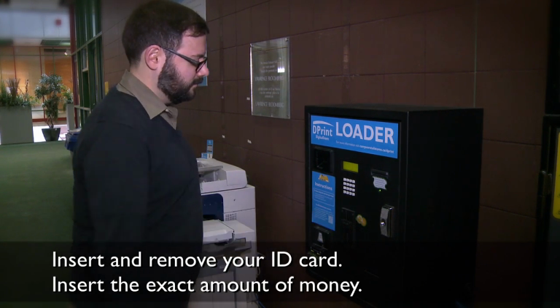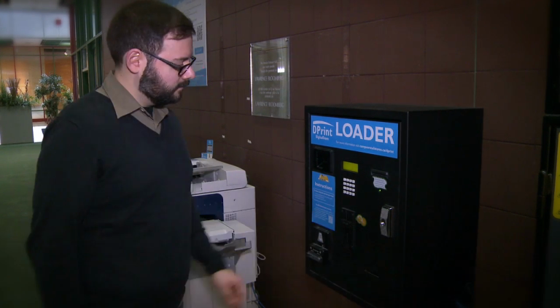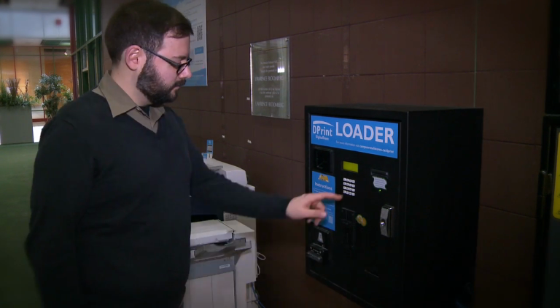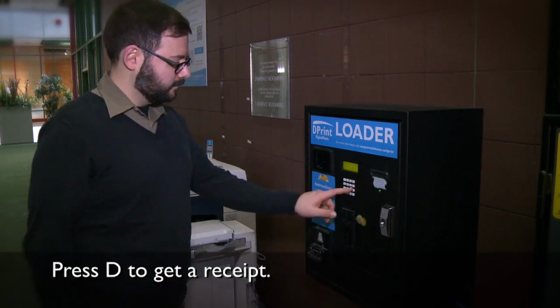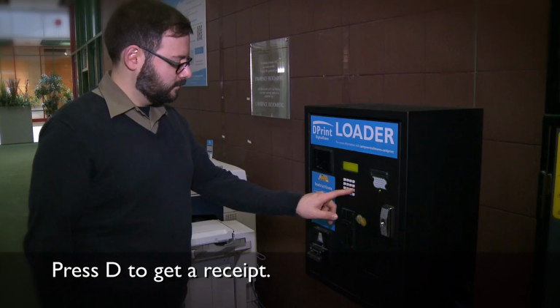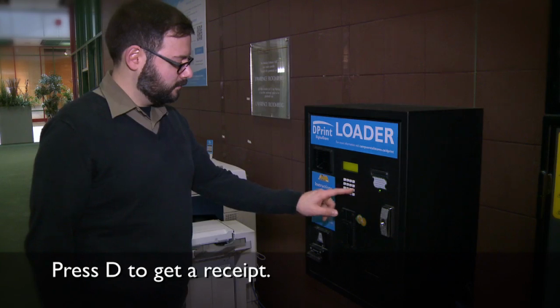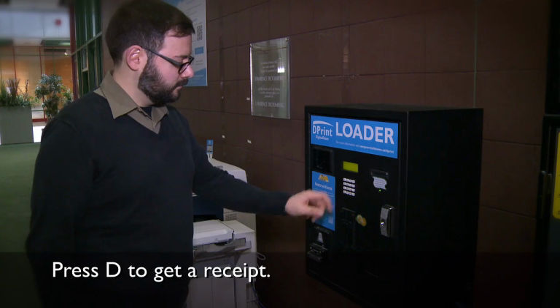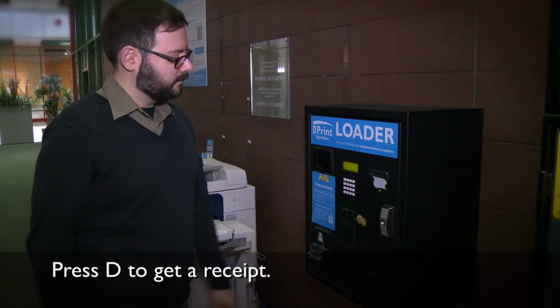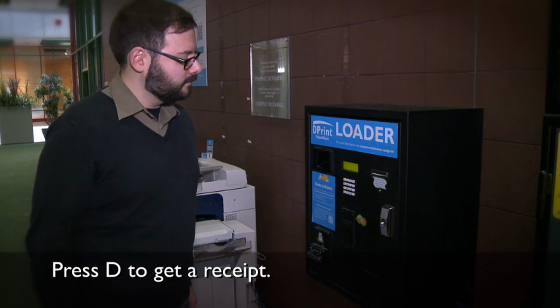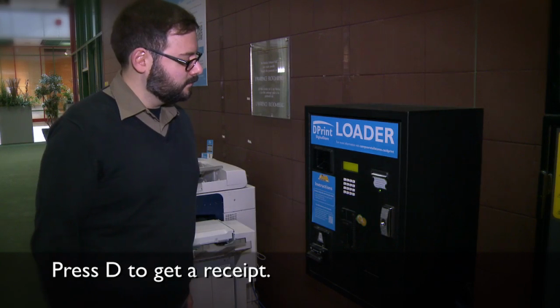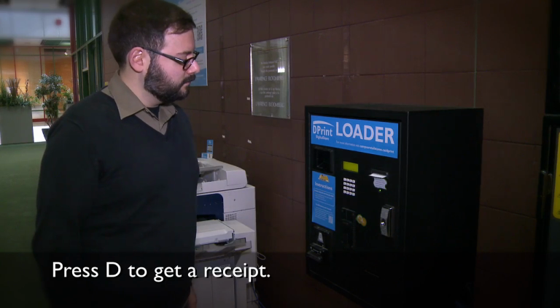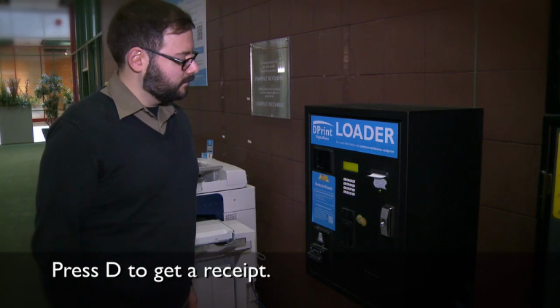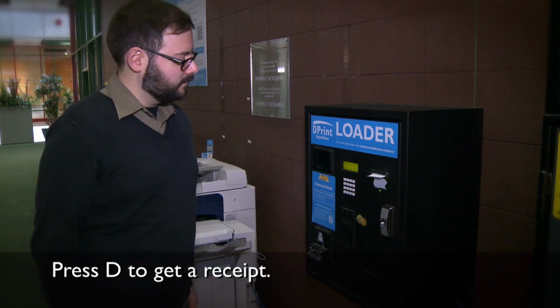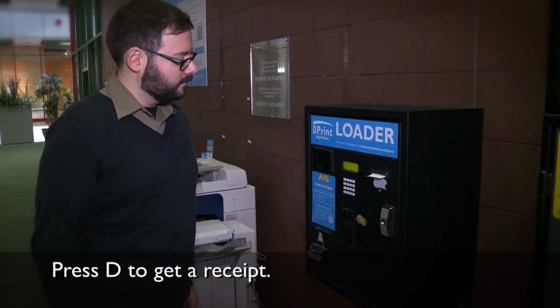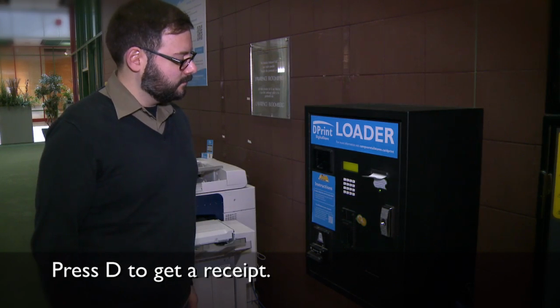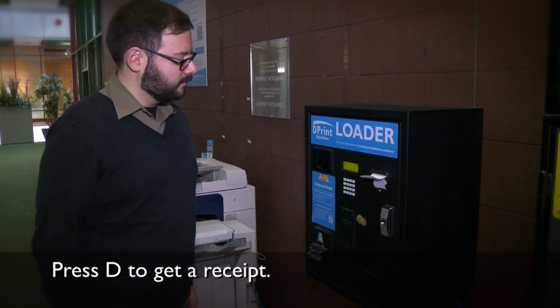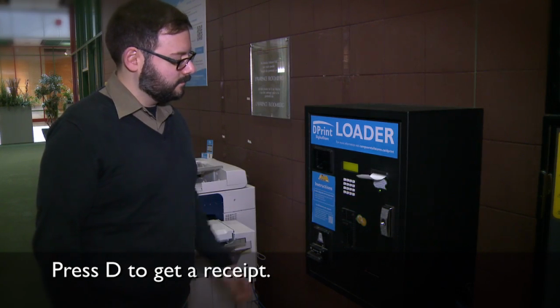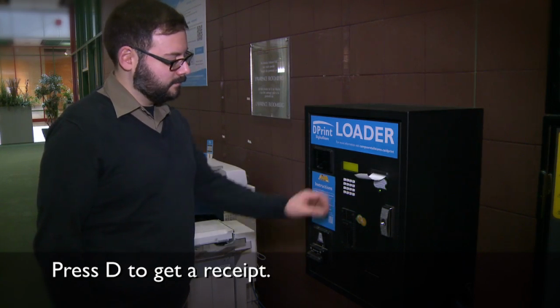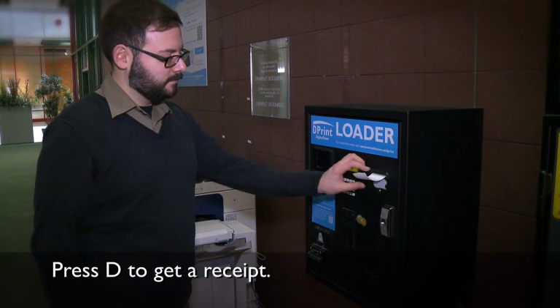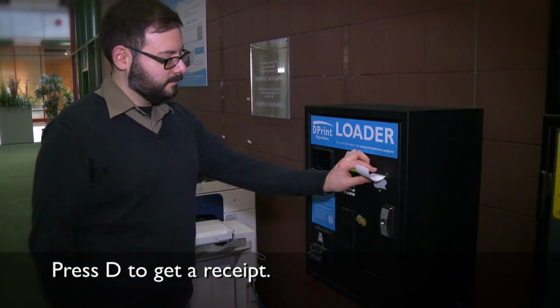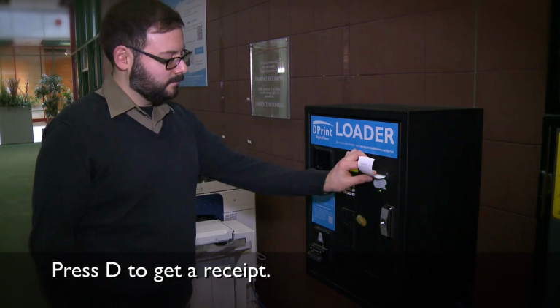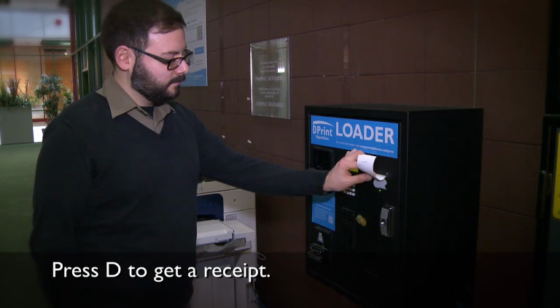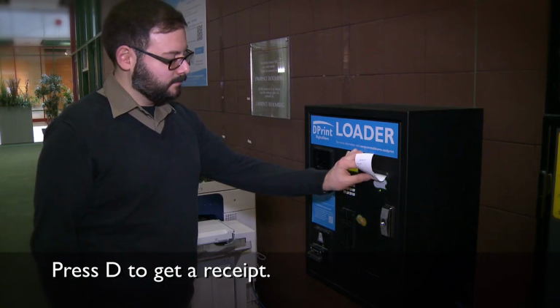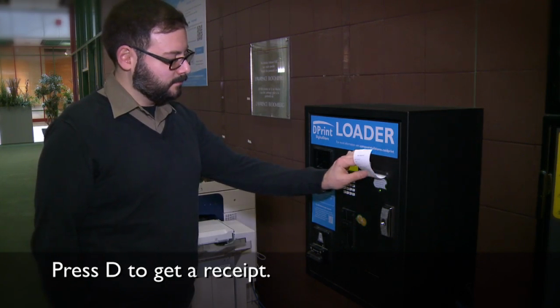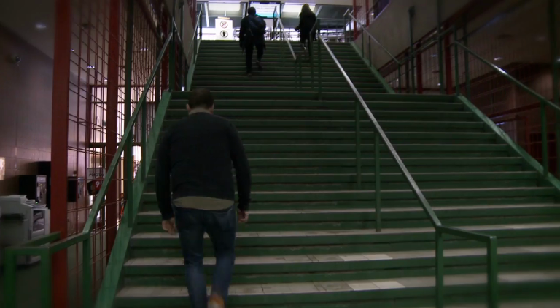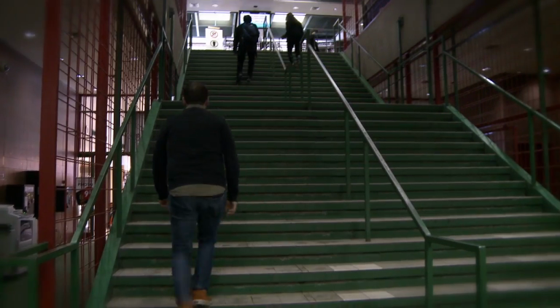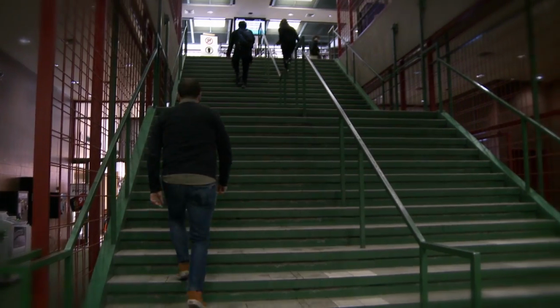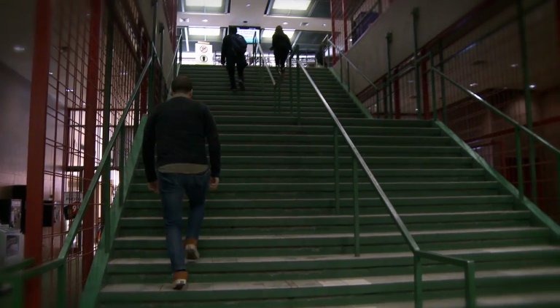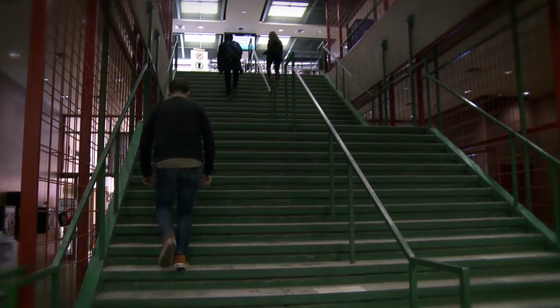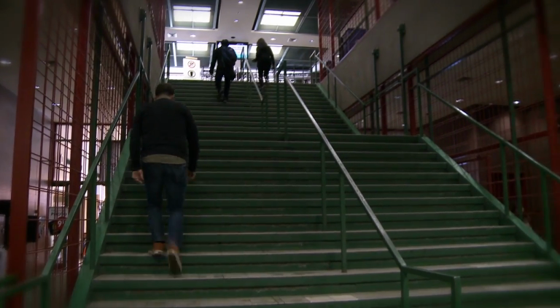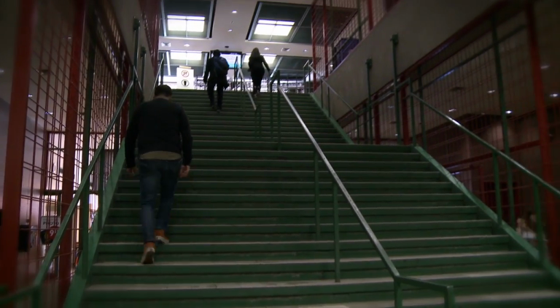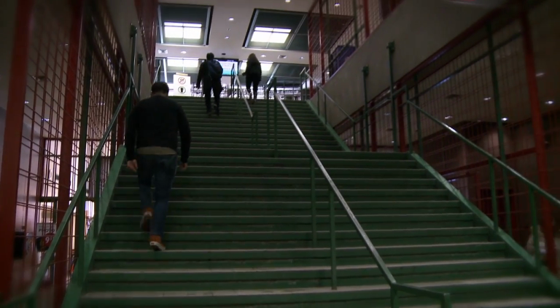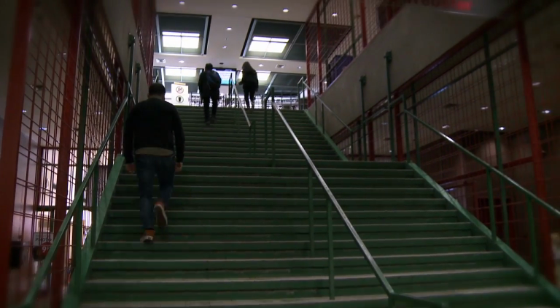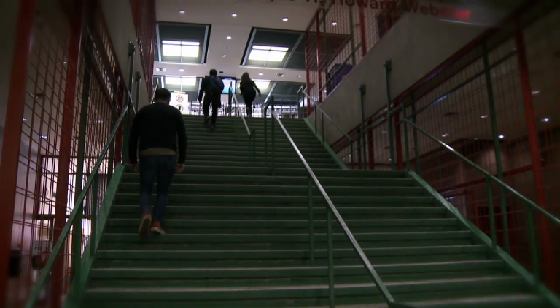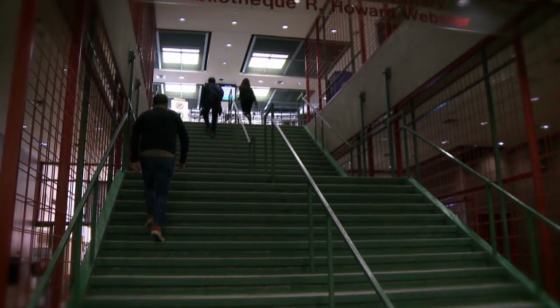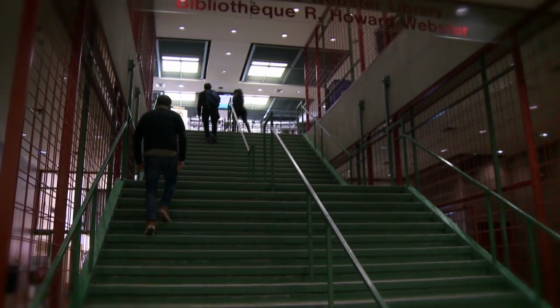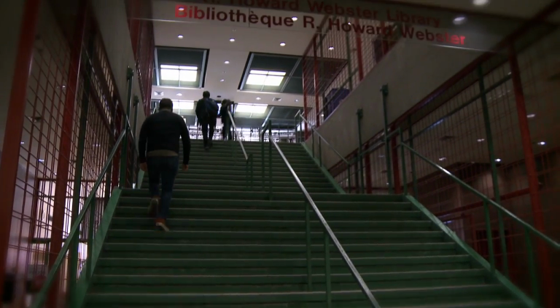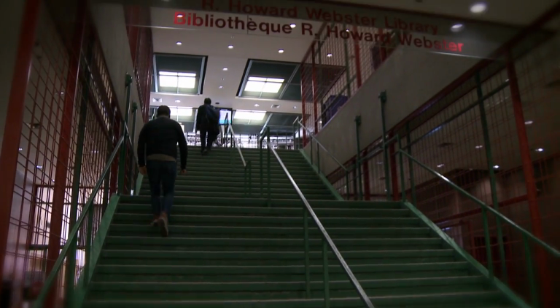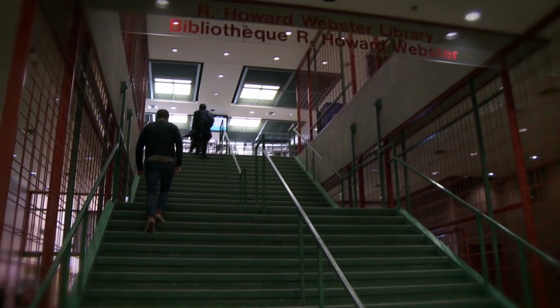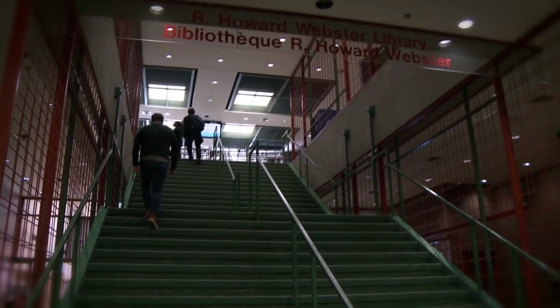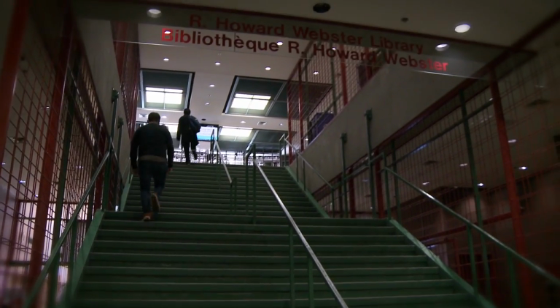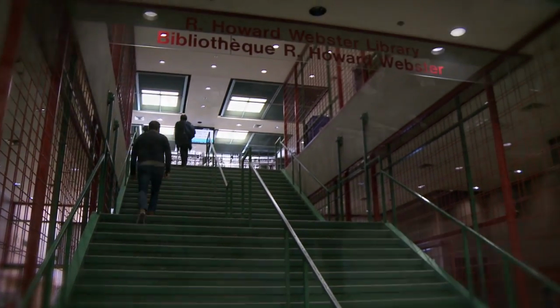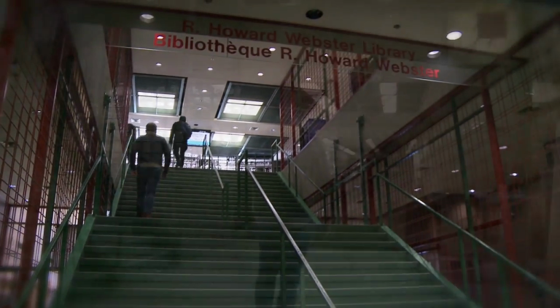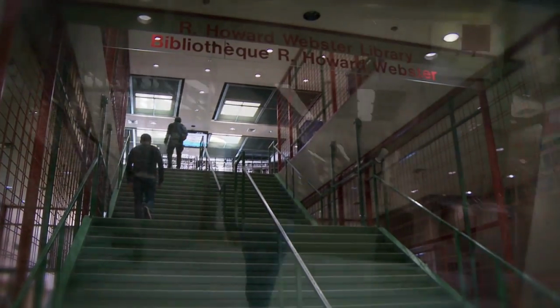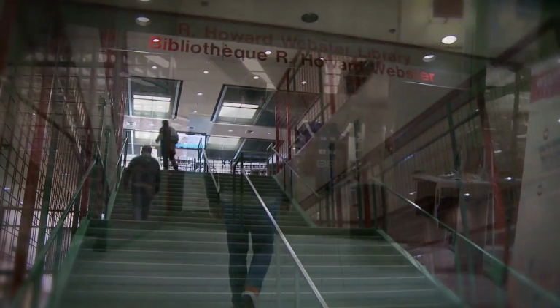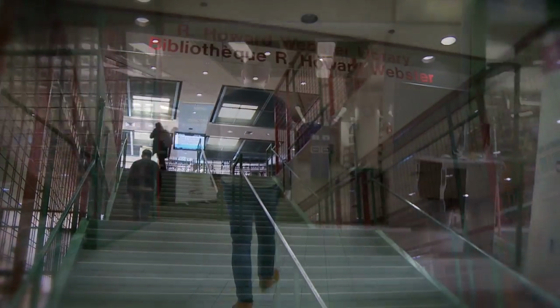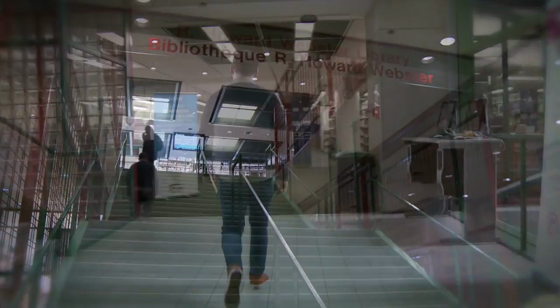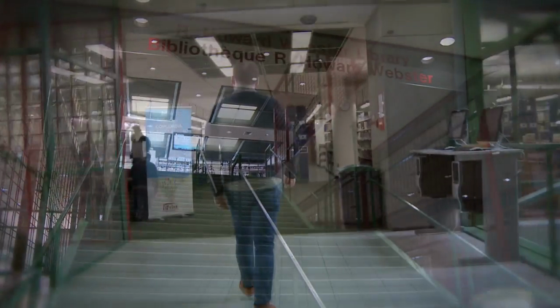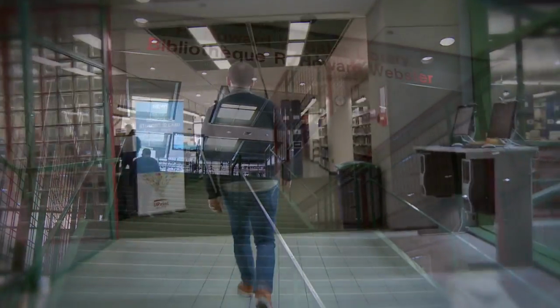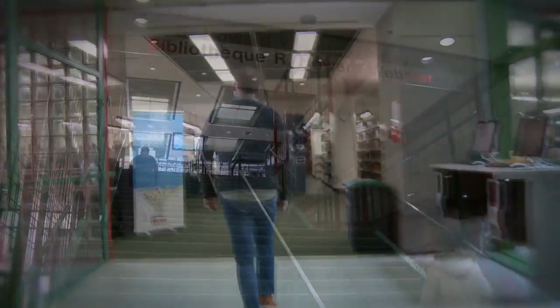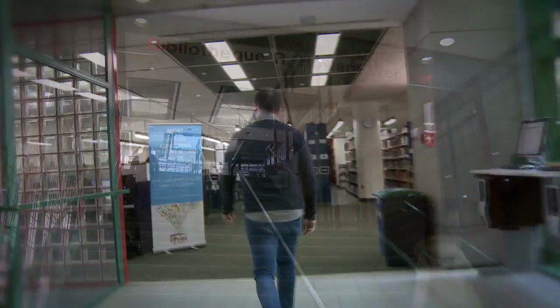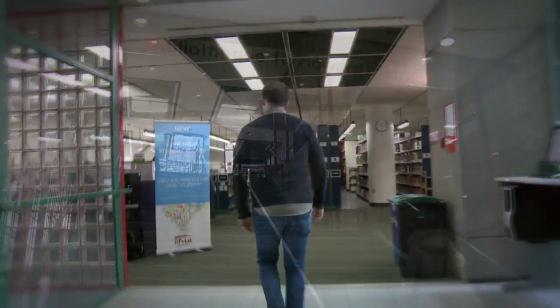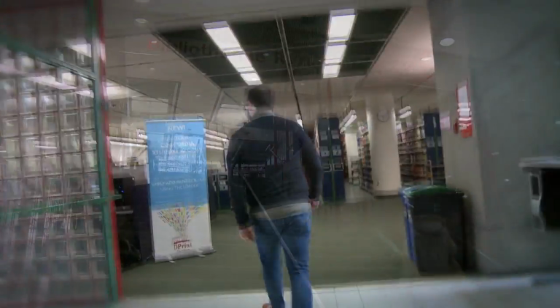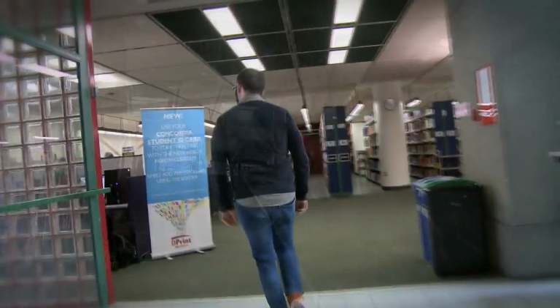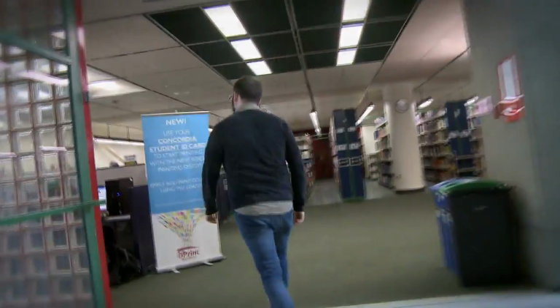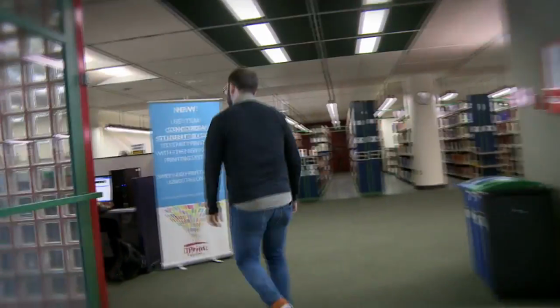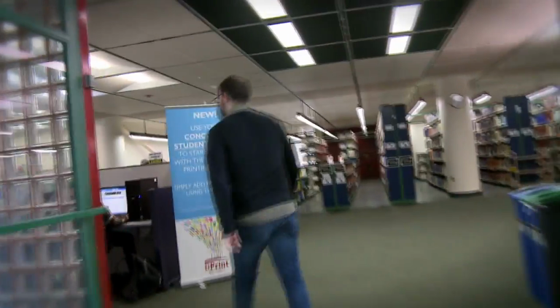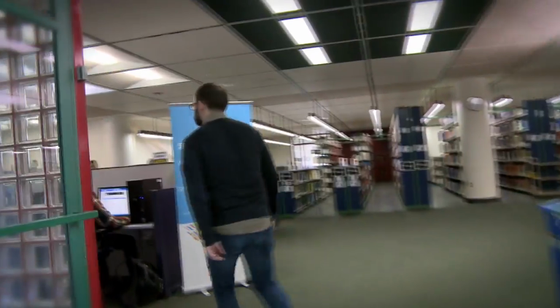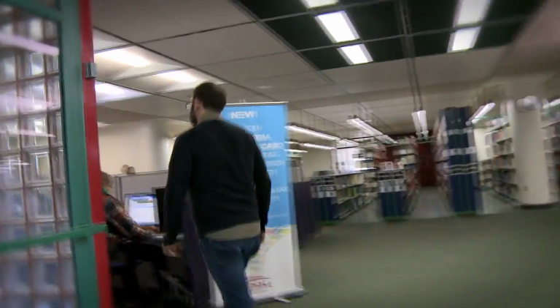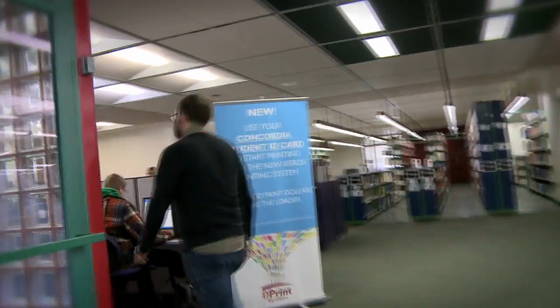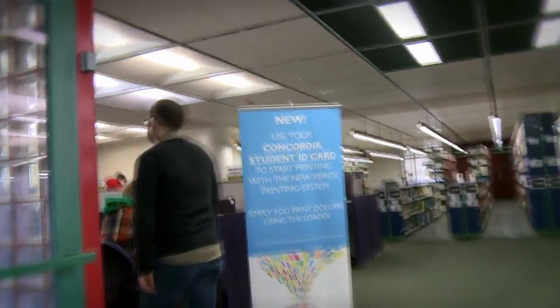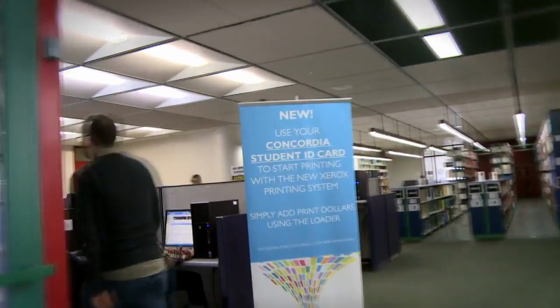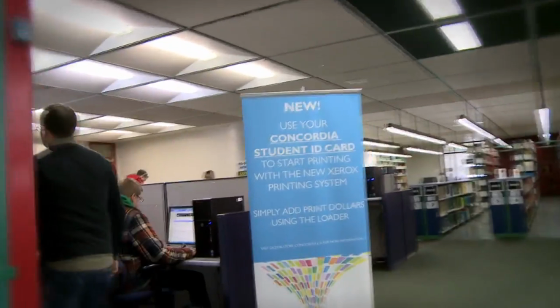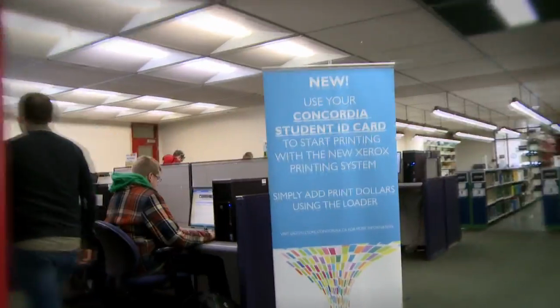Press D to get a receipt. Once you have your card loaded, you're ready to print, copy, or scan at Concordia.